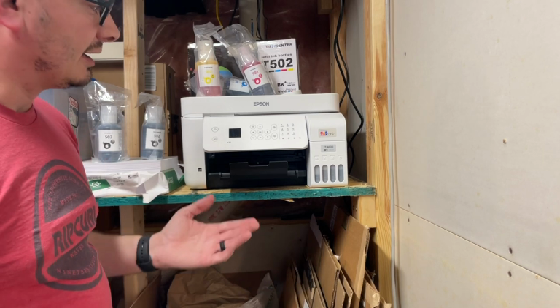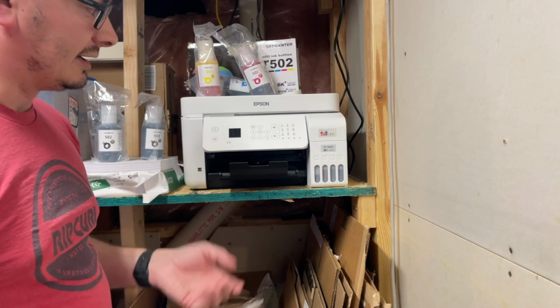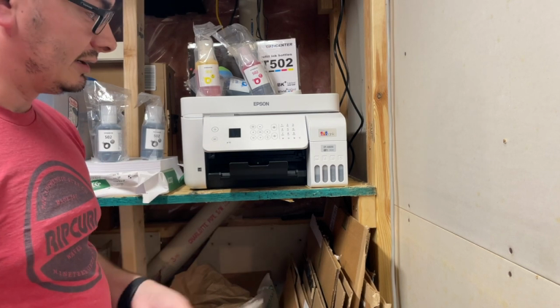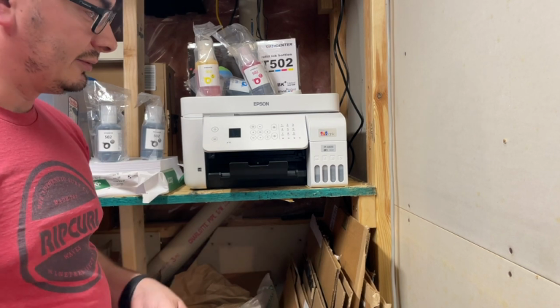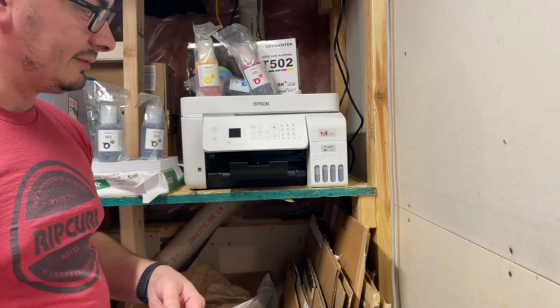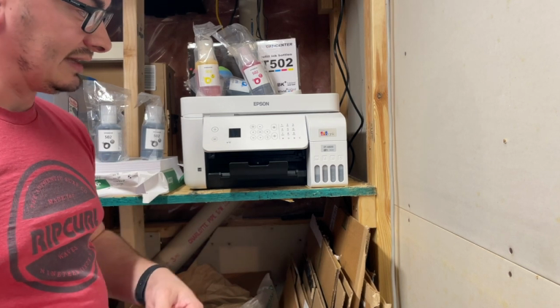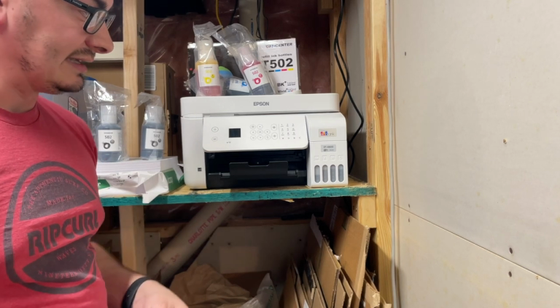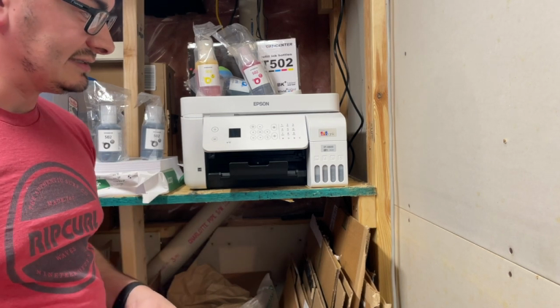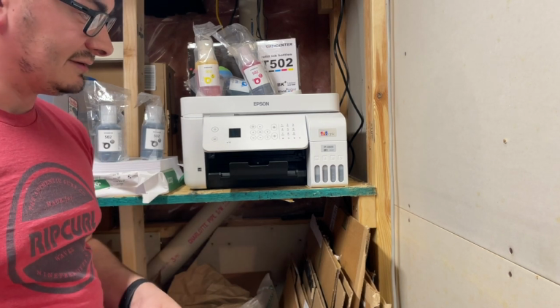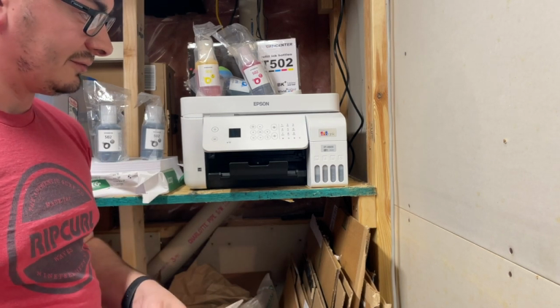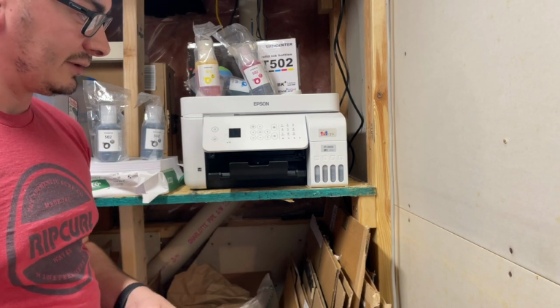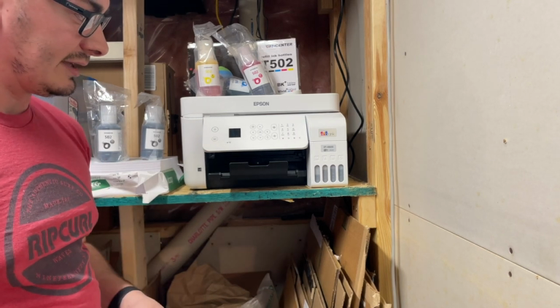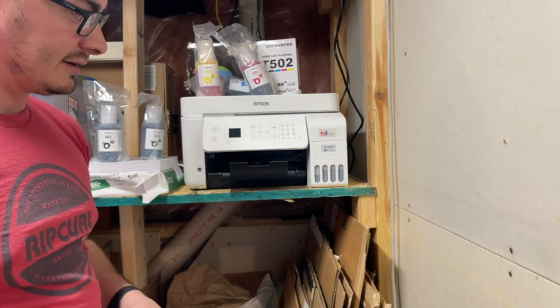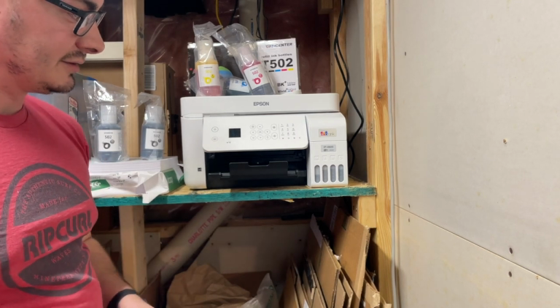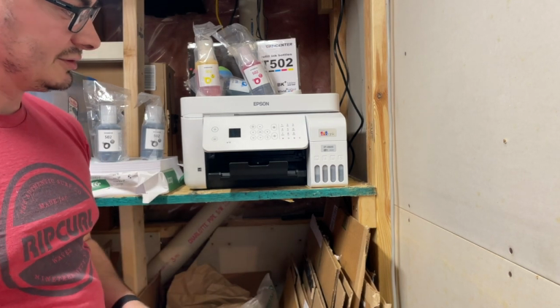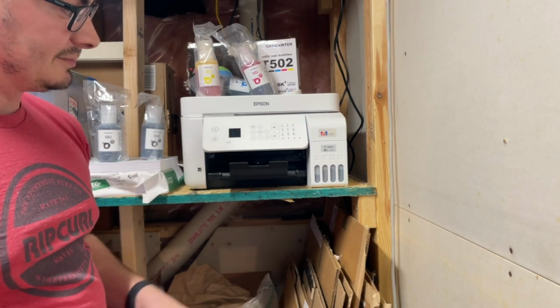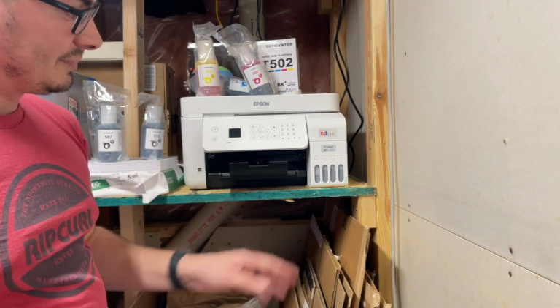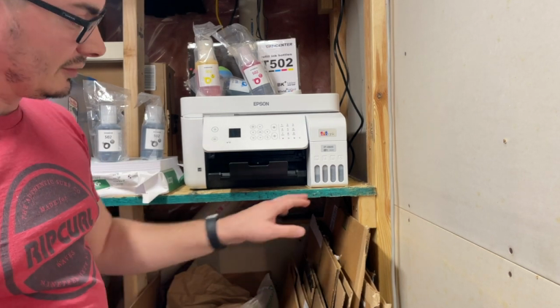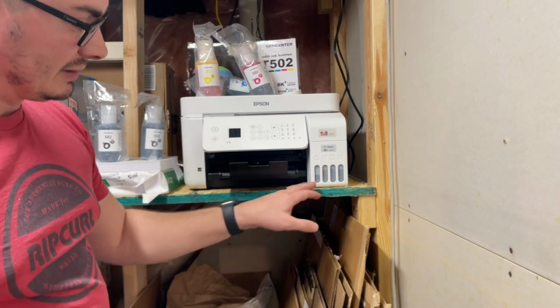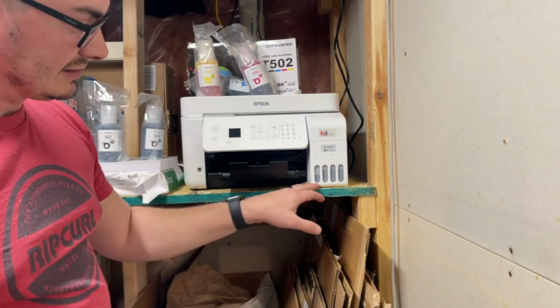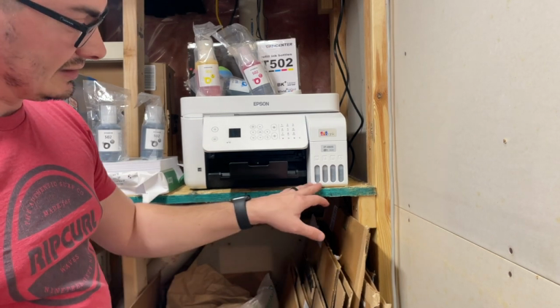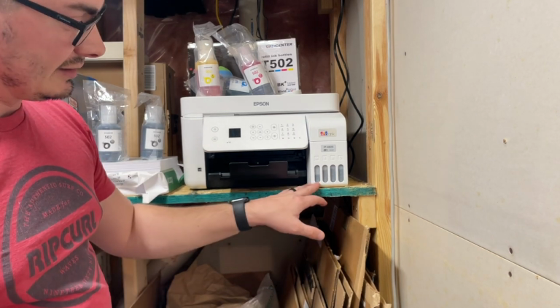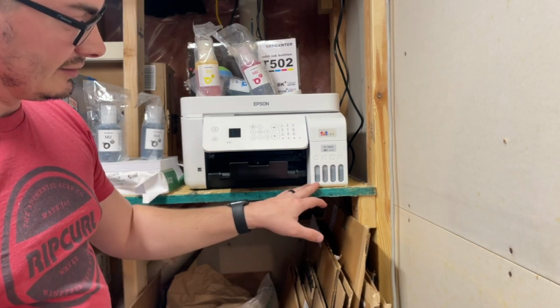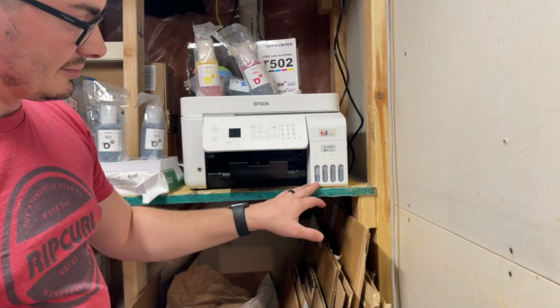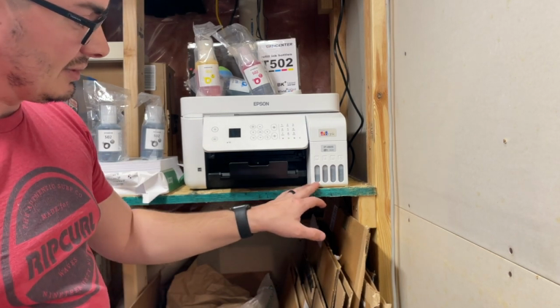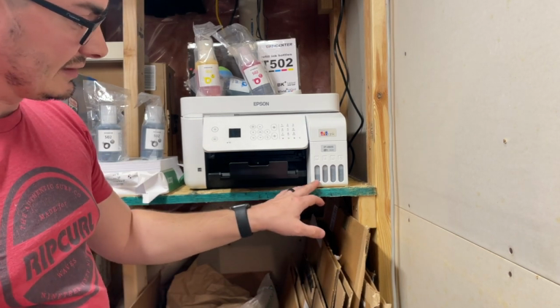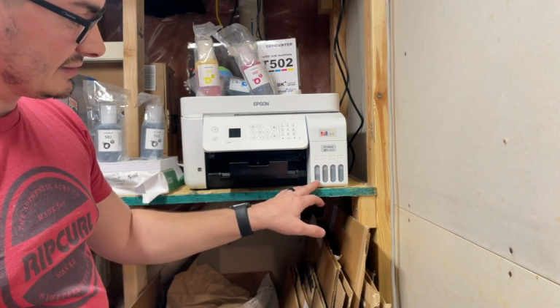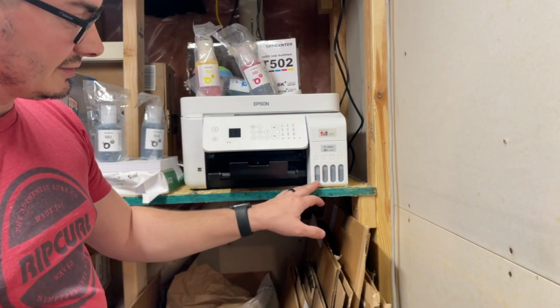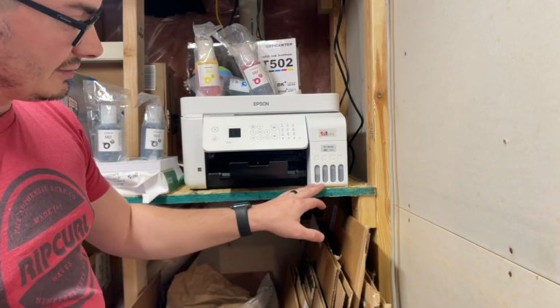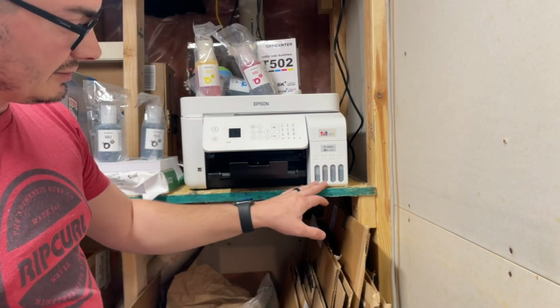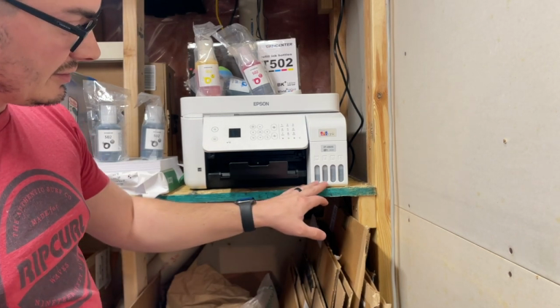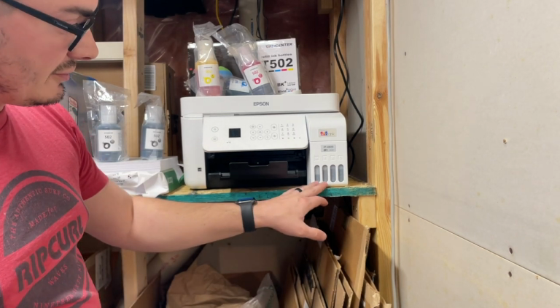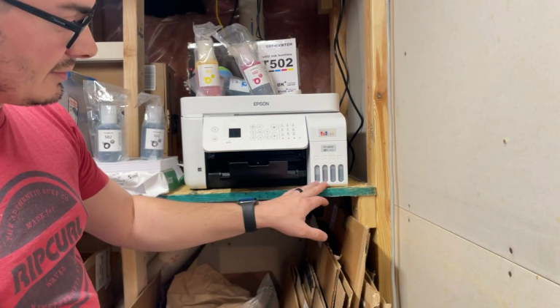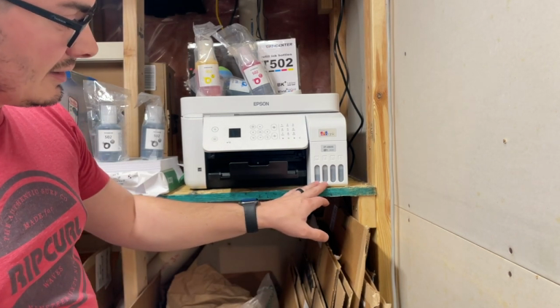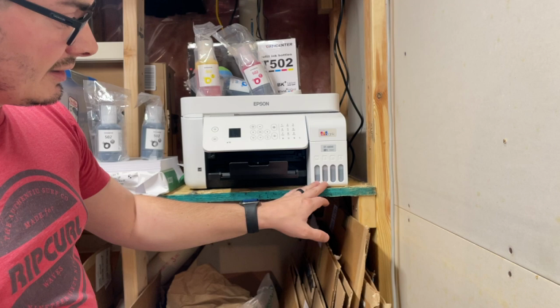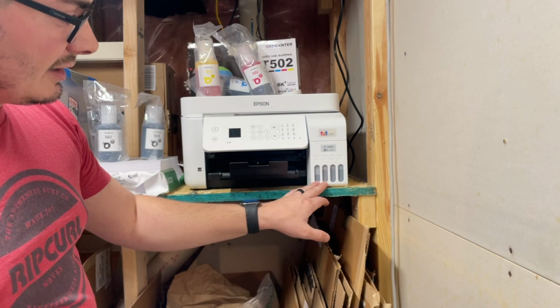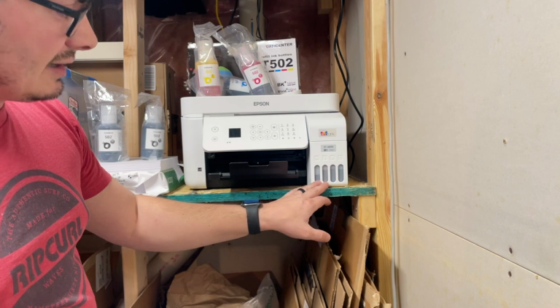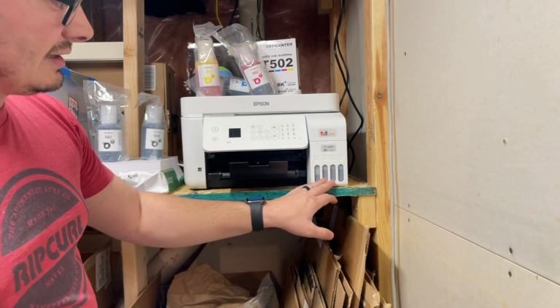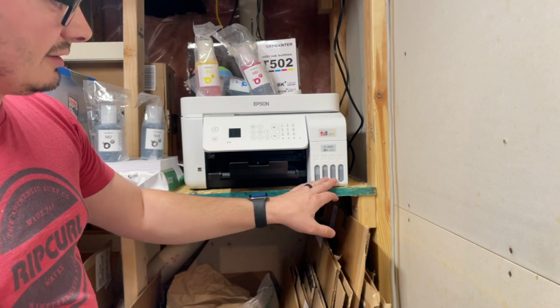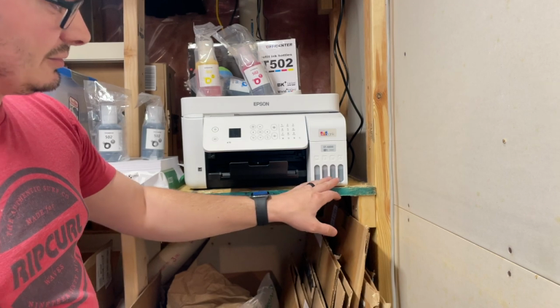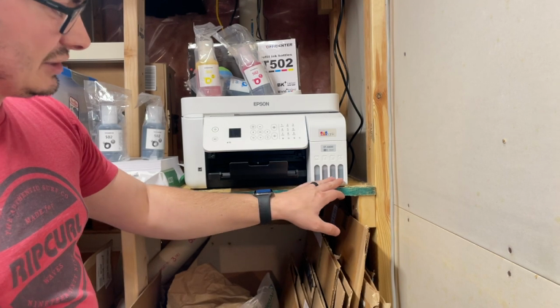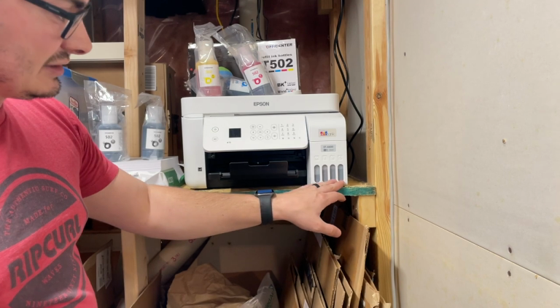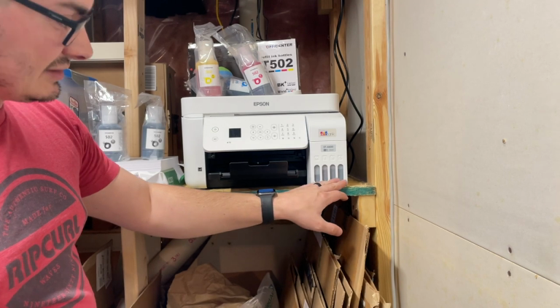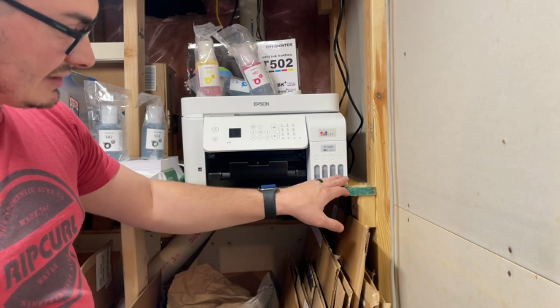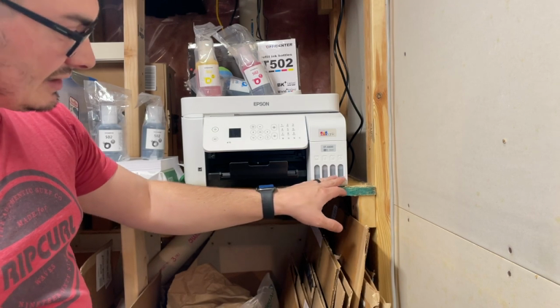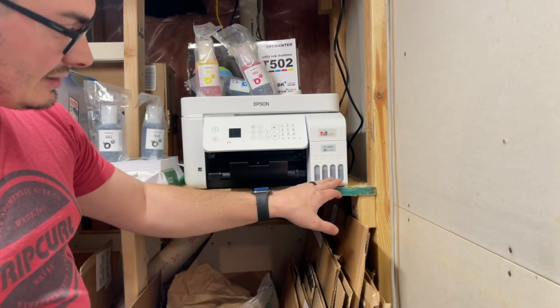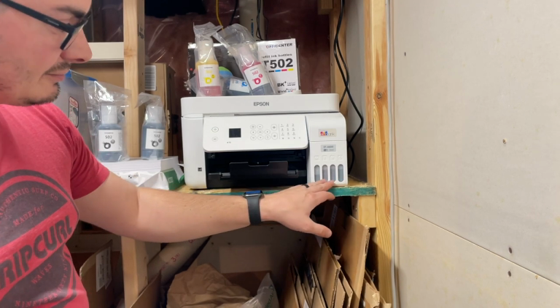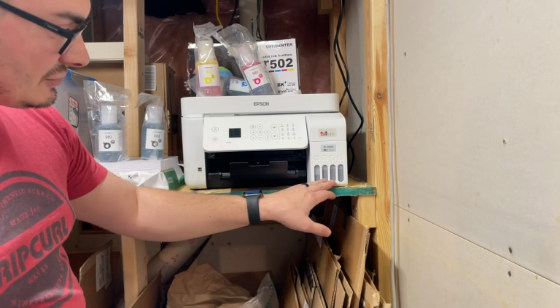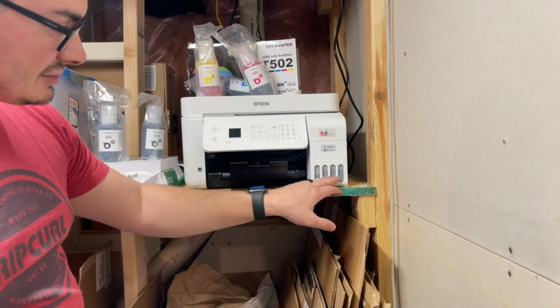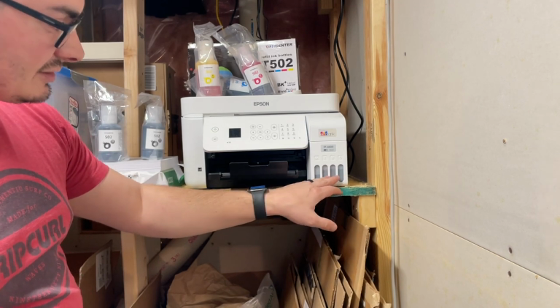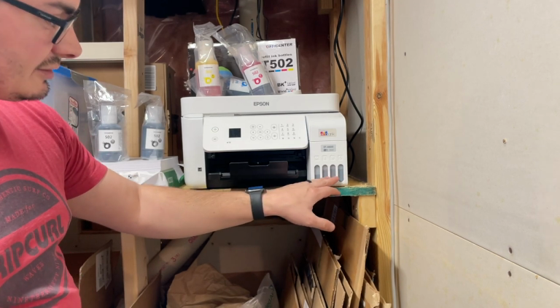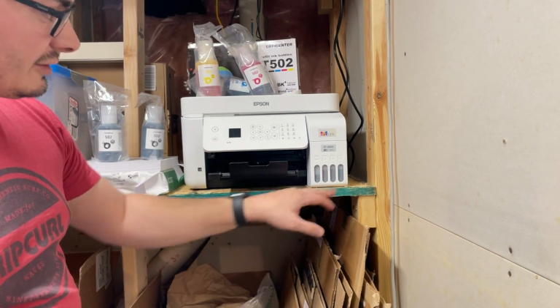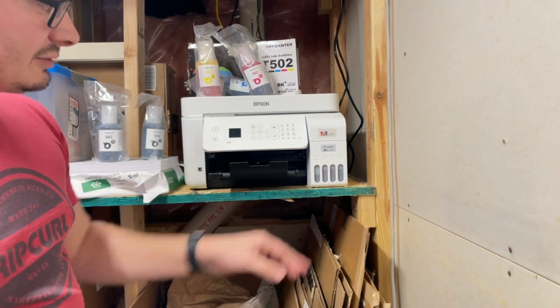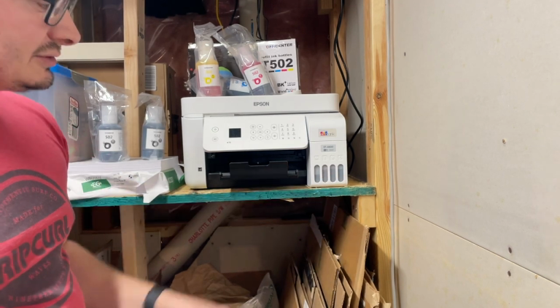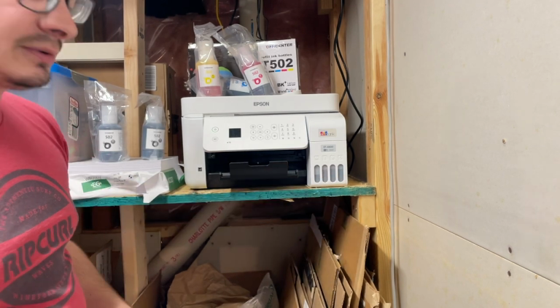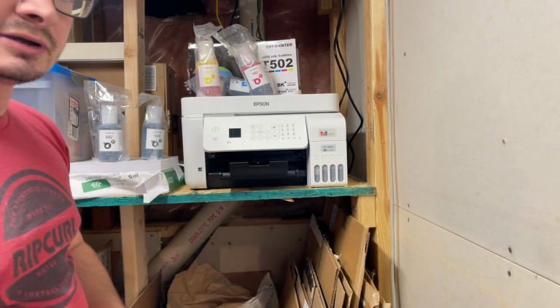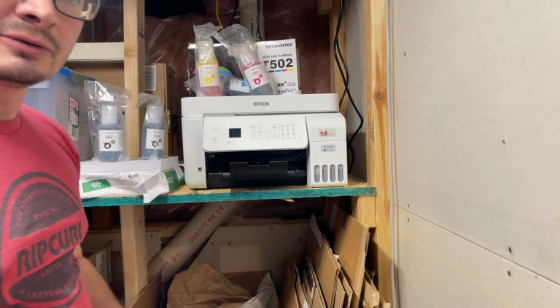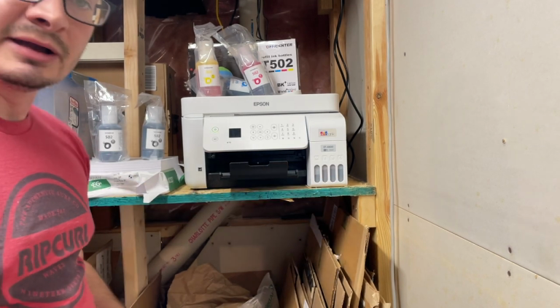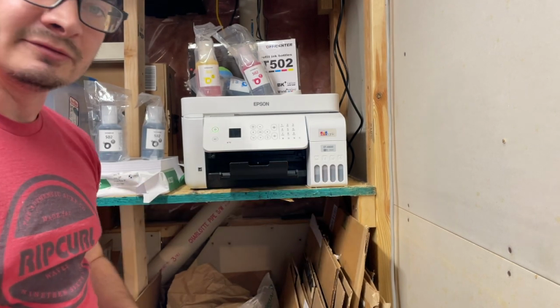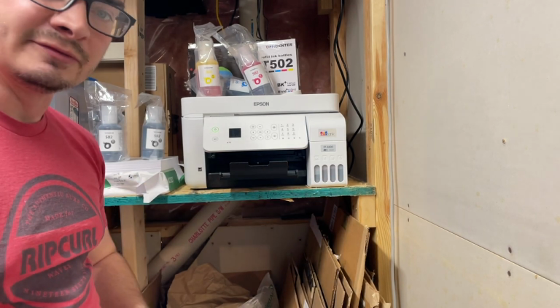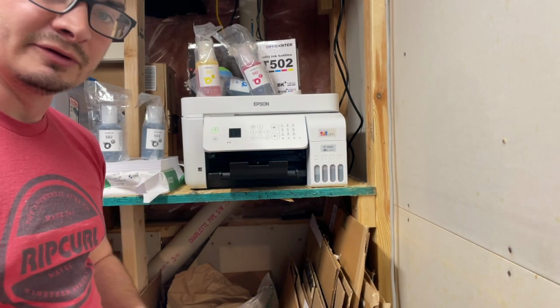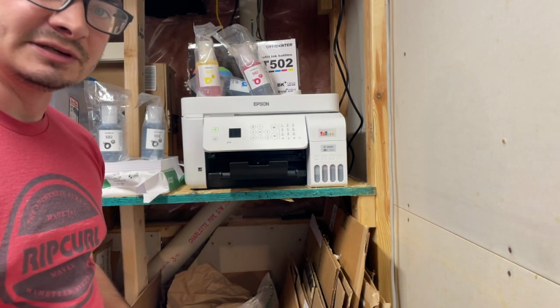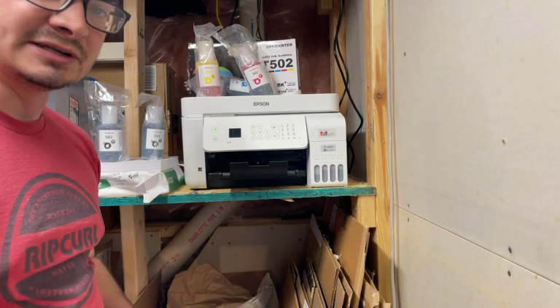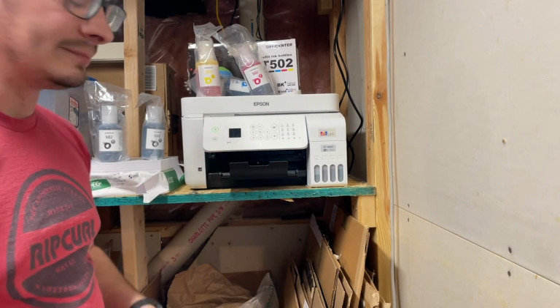Here we have an ET4800 and we can see here our black is a little low, and yellow and cyan are just a little lower, so we're gonna go ahead and fill these up.